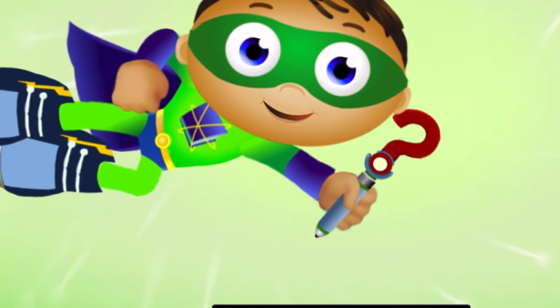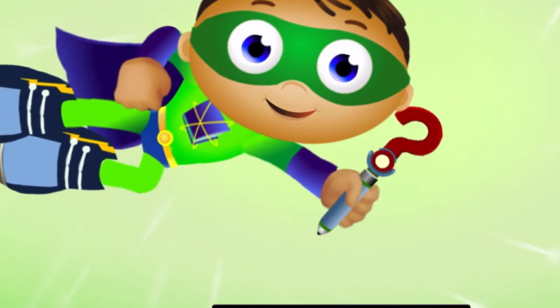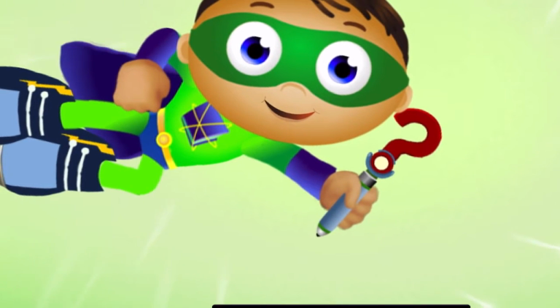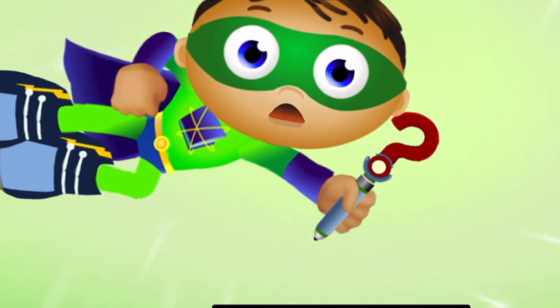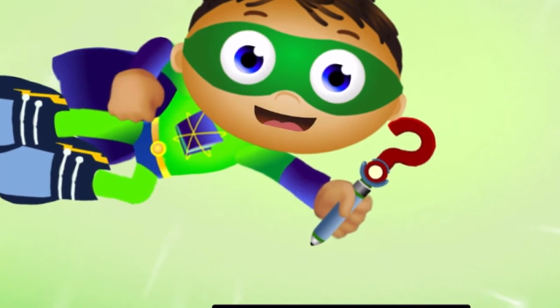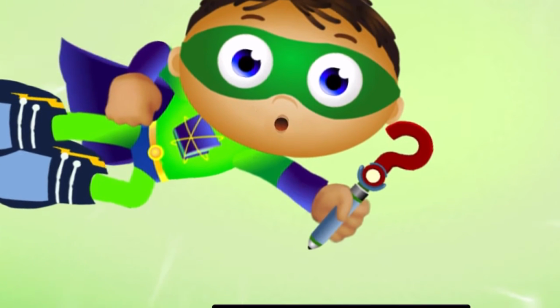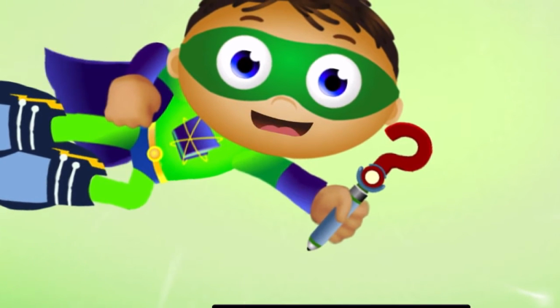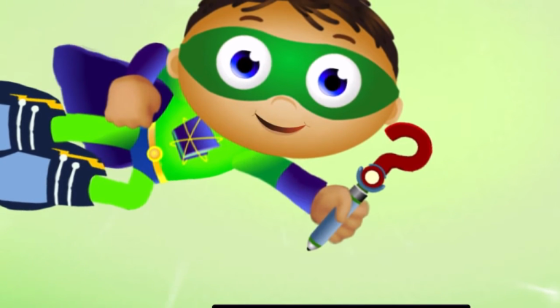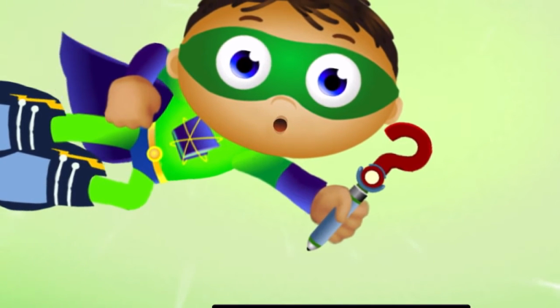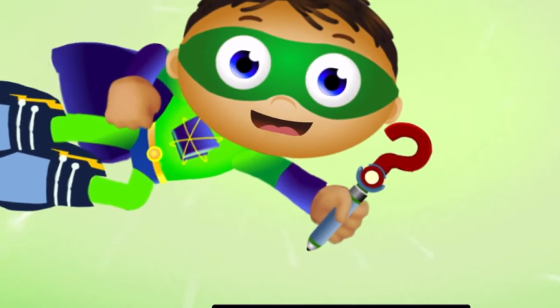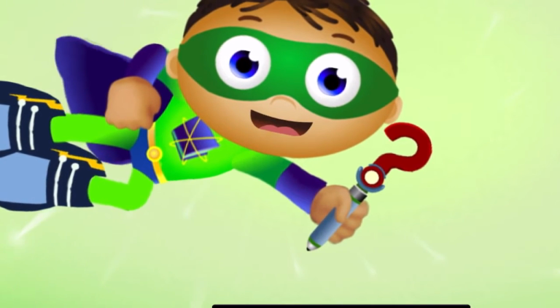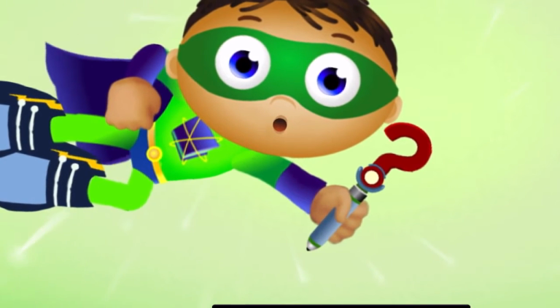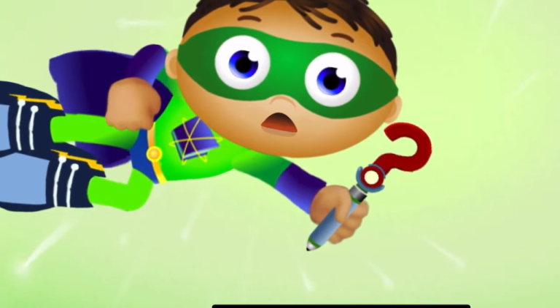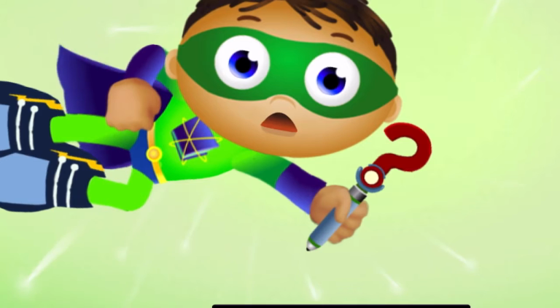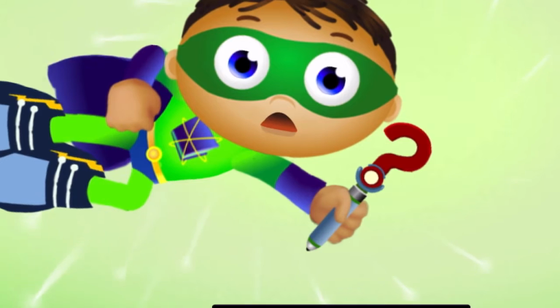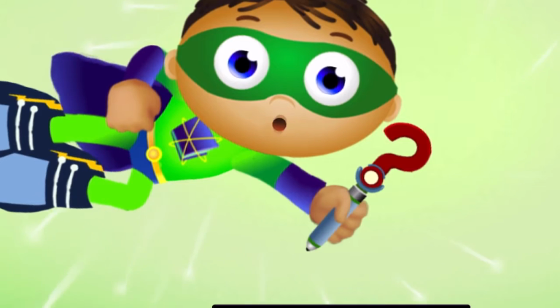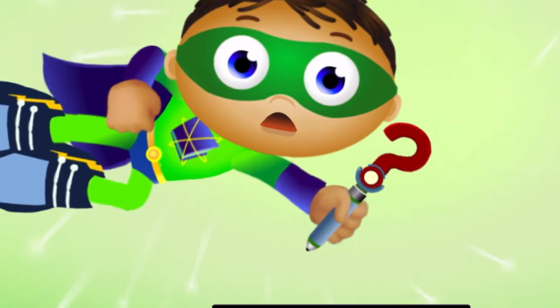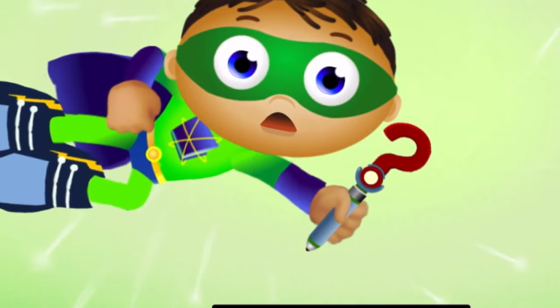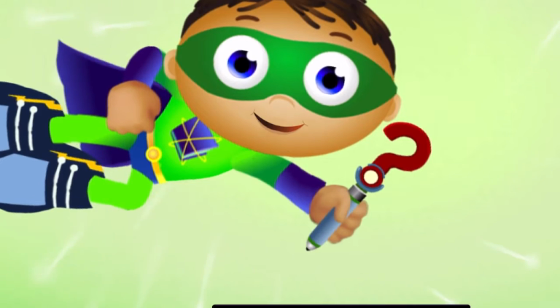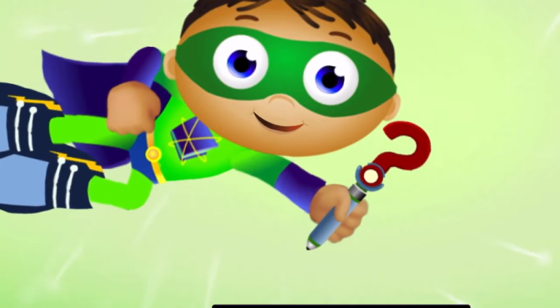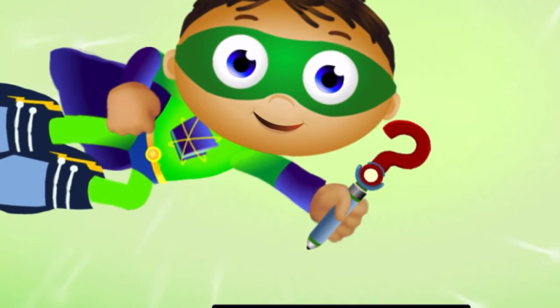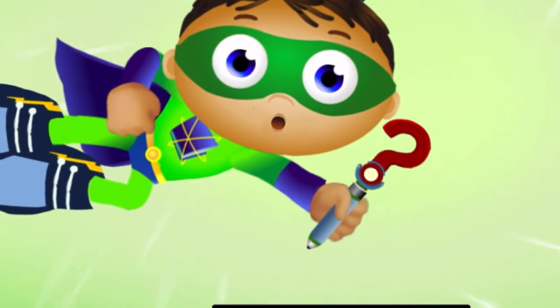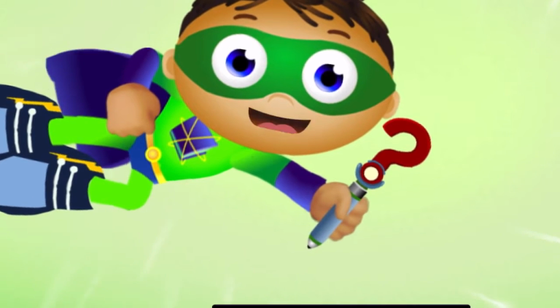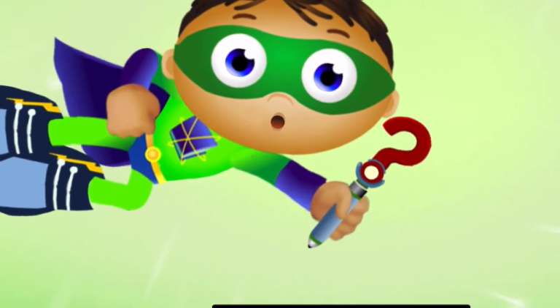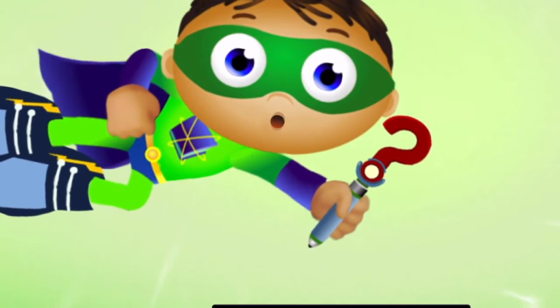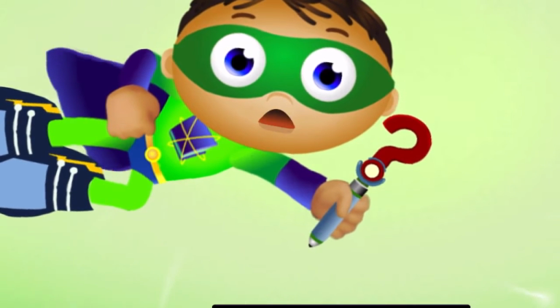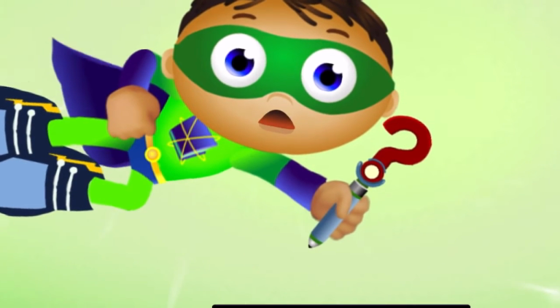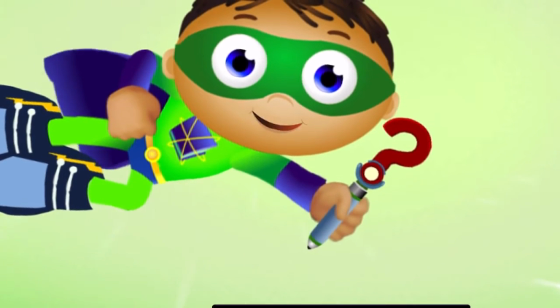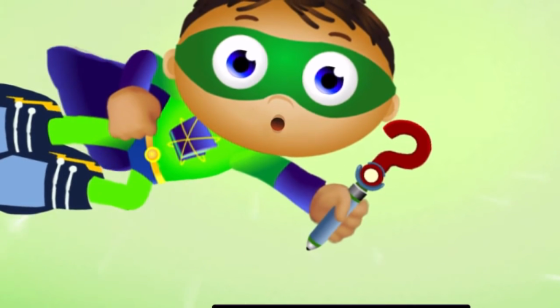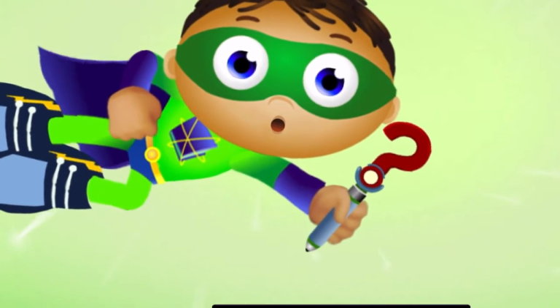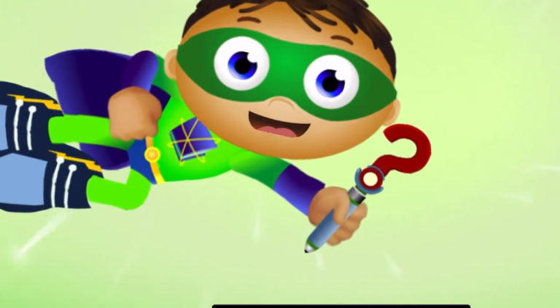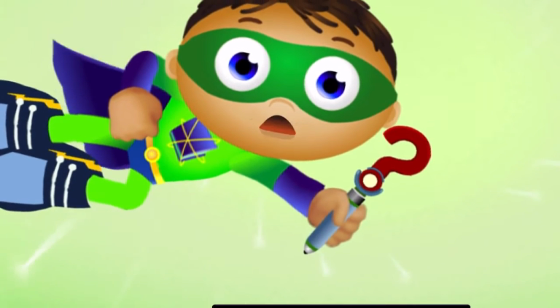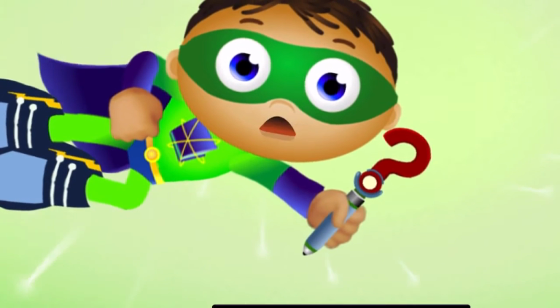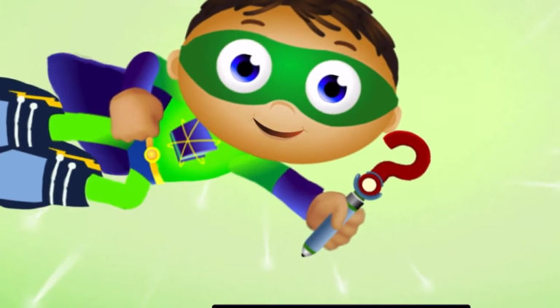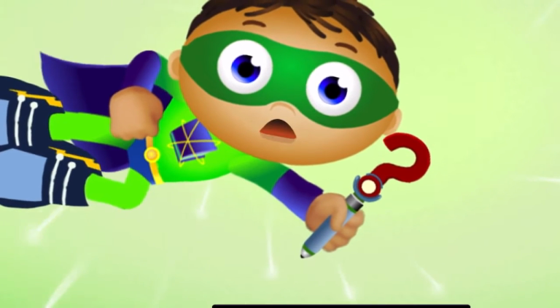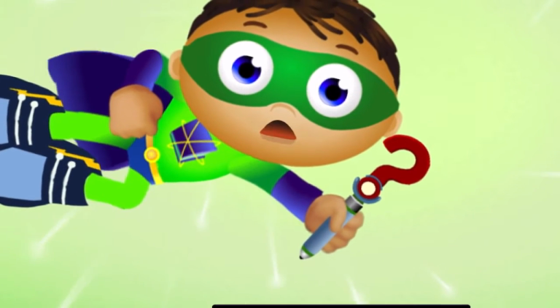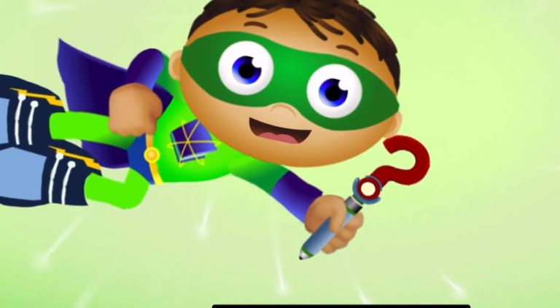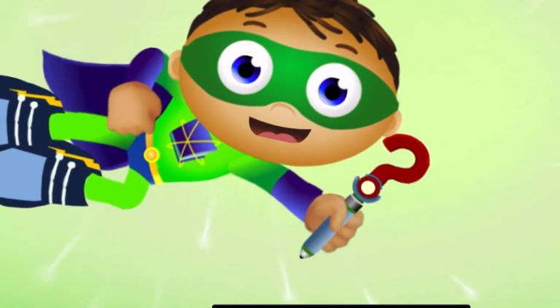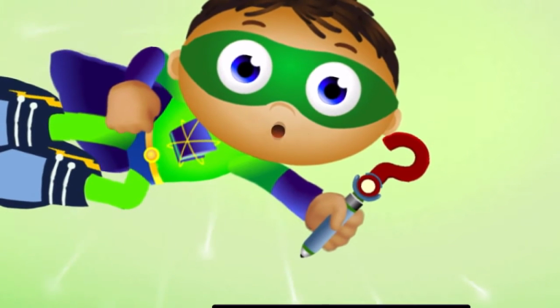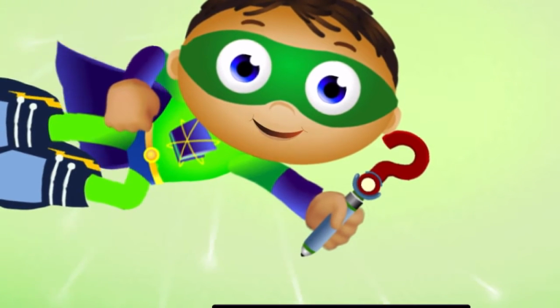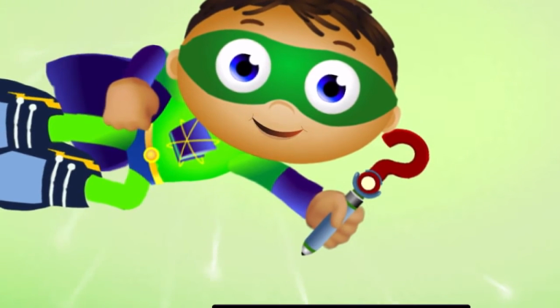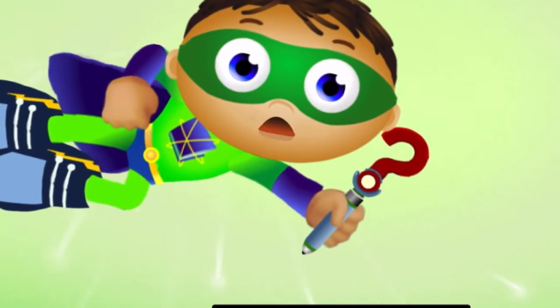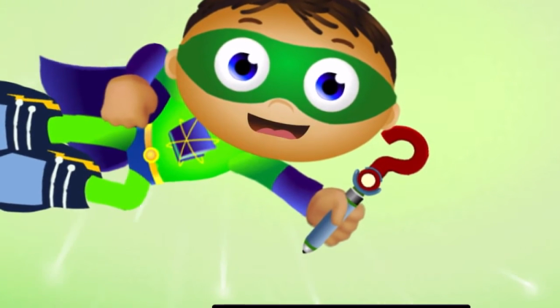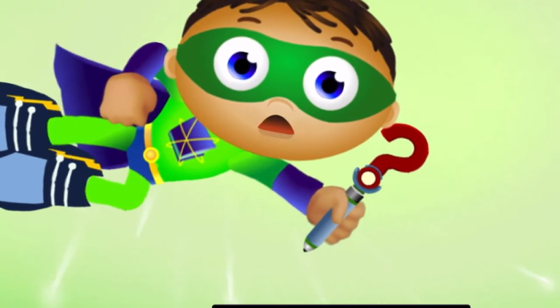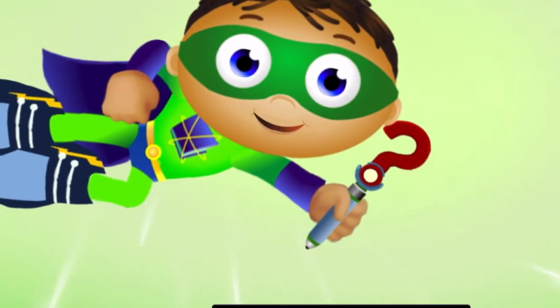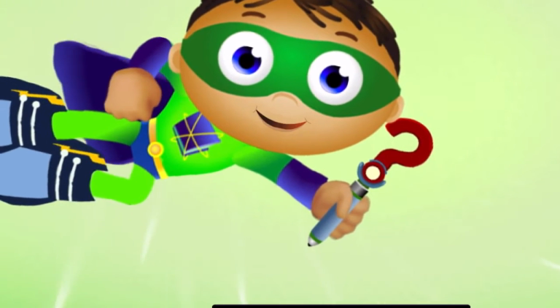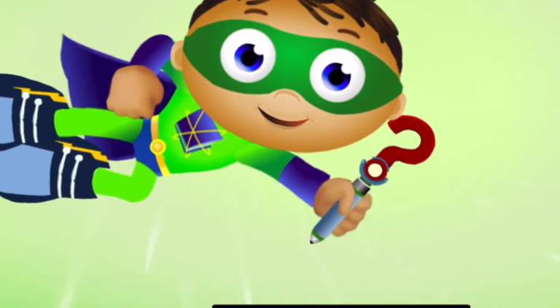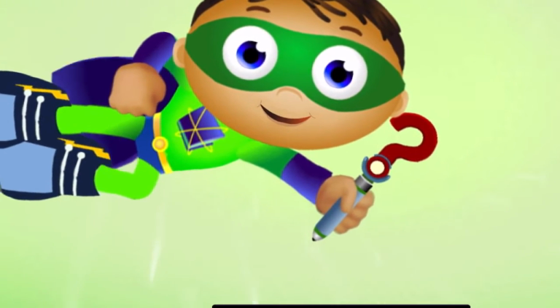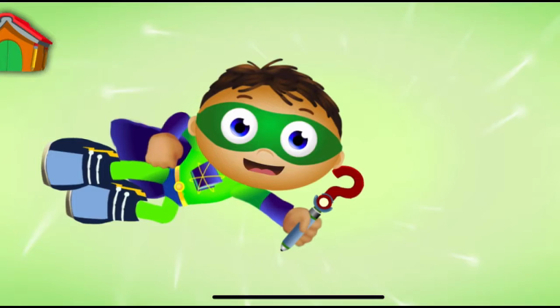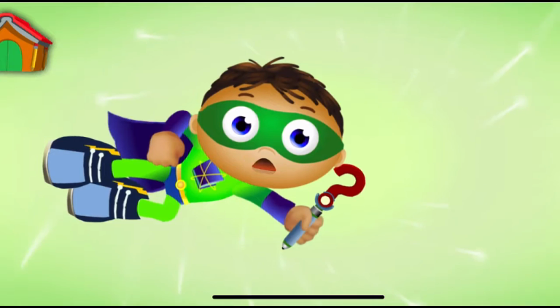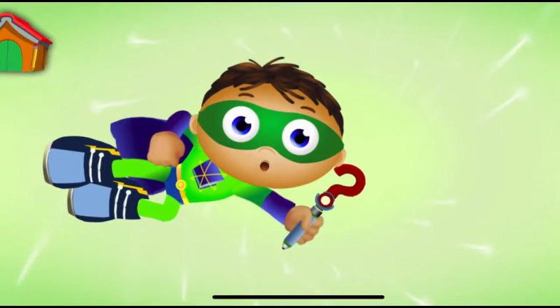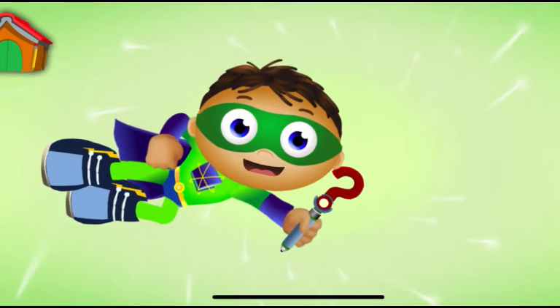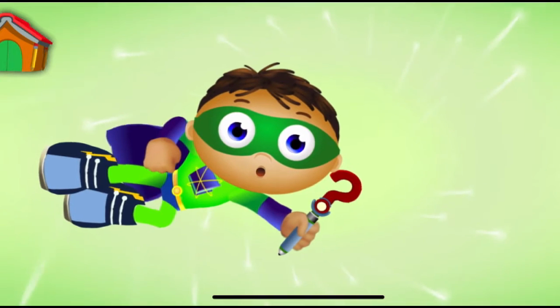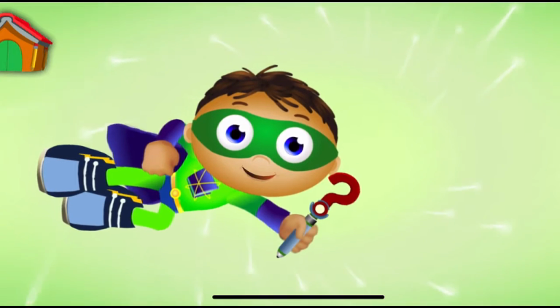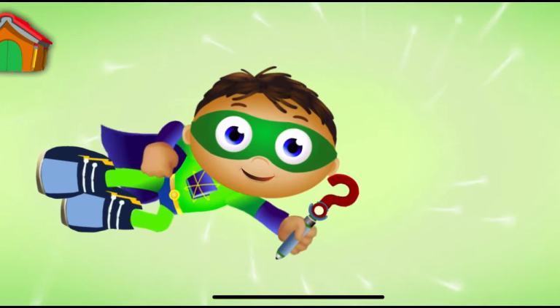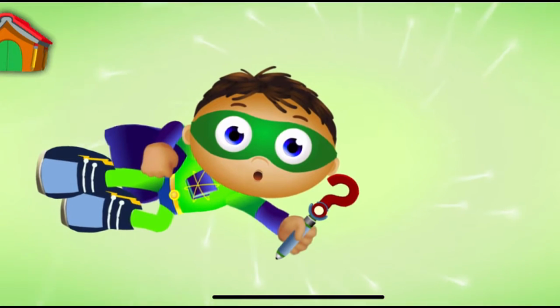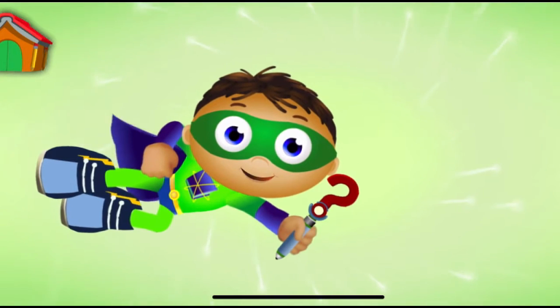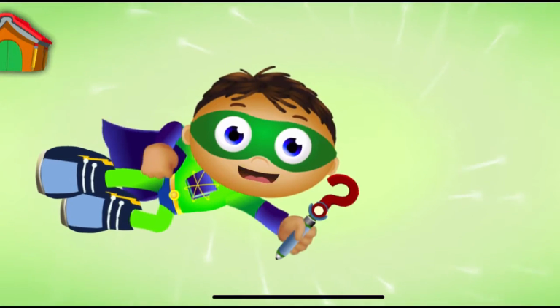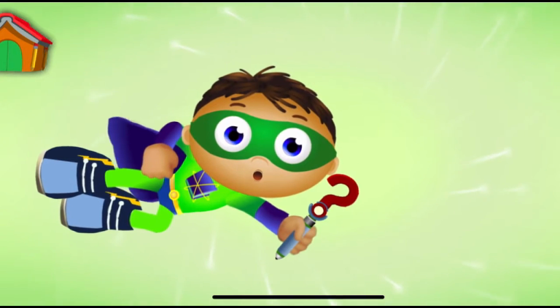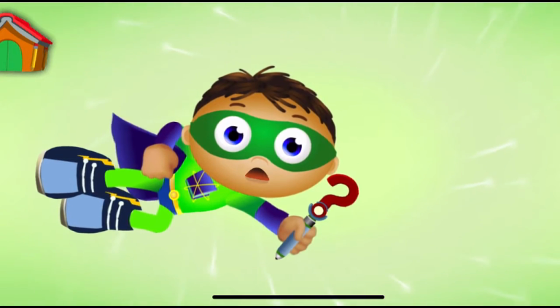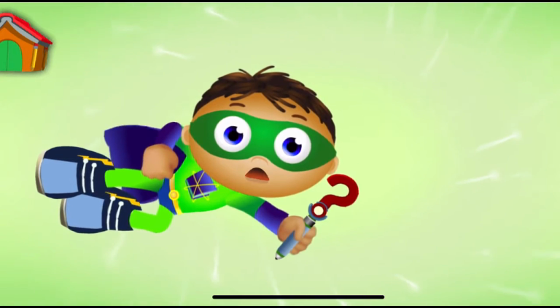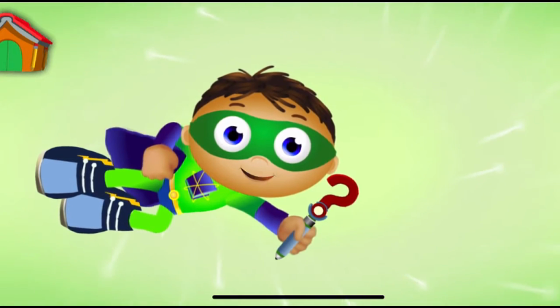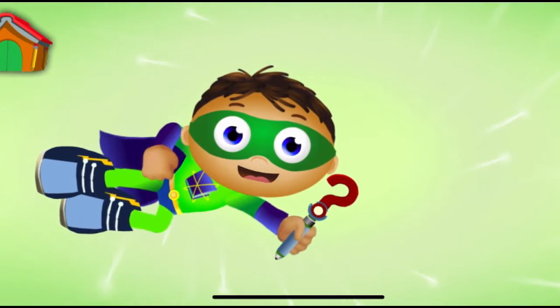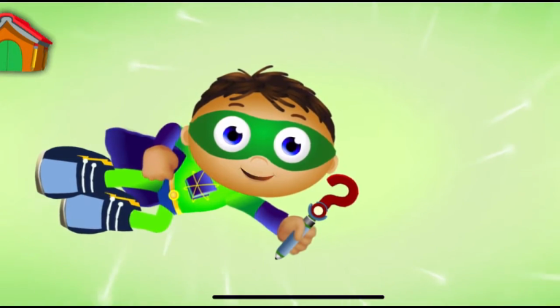The Big Bad Wolf Blew Down the Straw House. Super Job, Super U. You finished the story and saved the day. And look, you earned a sticker.